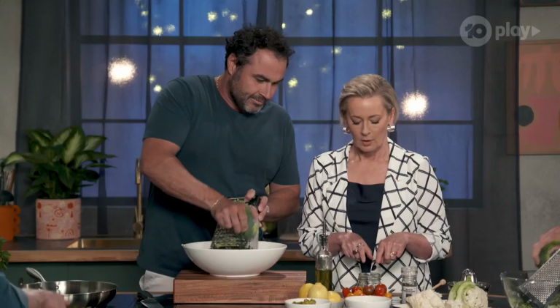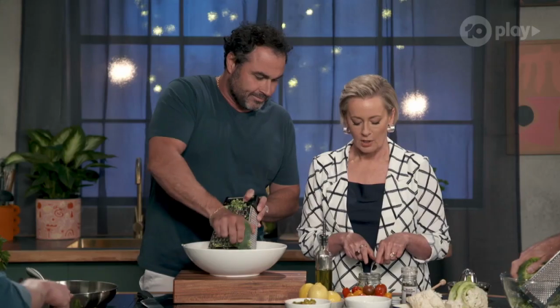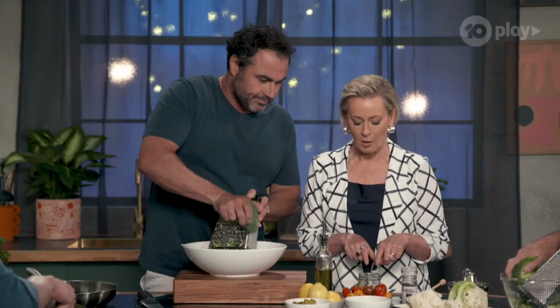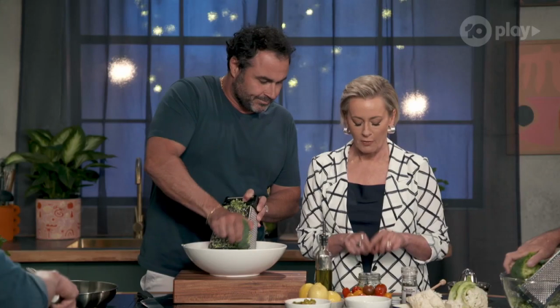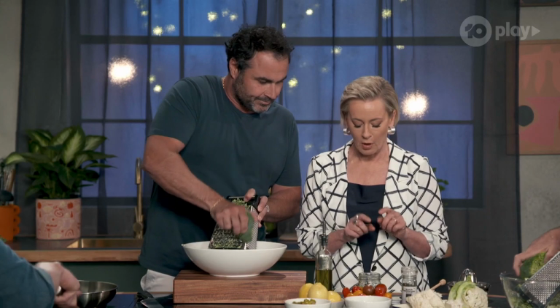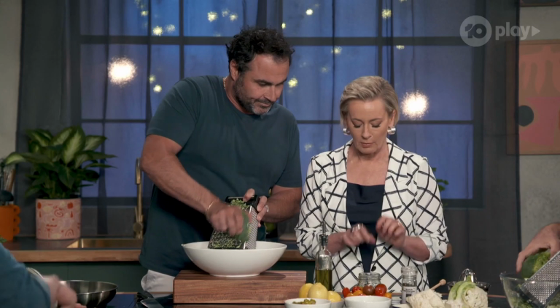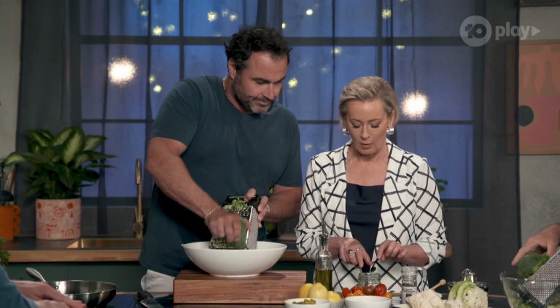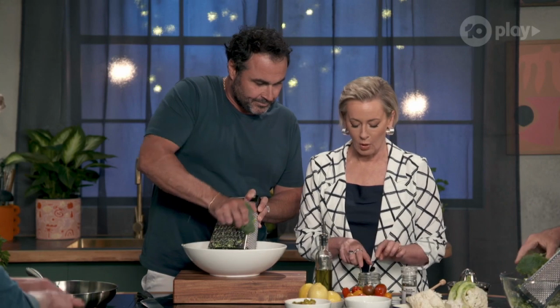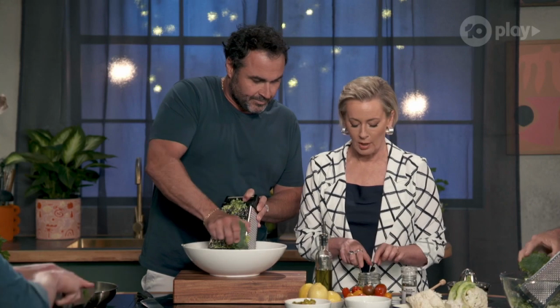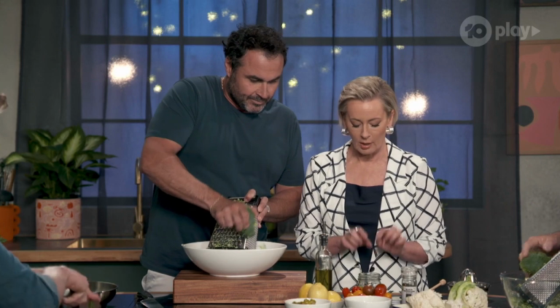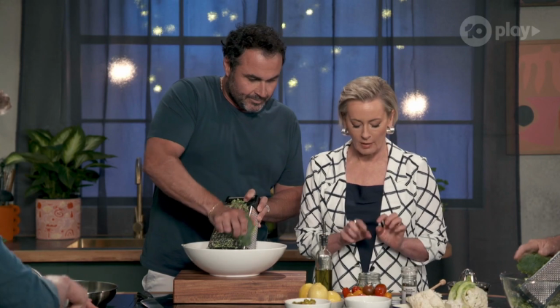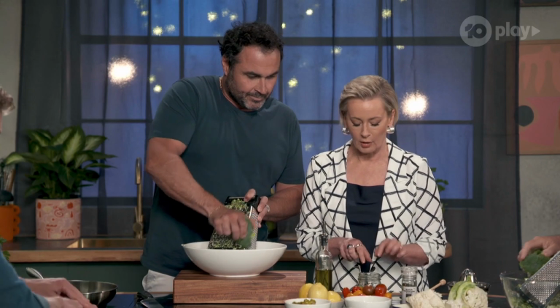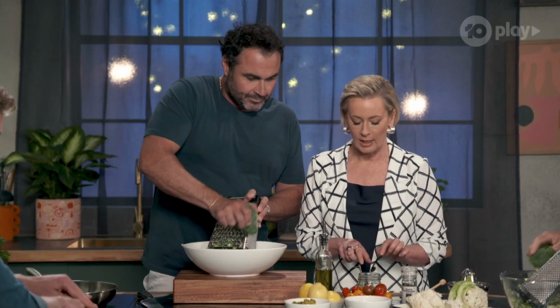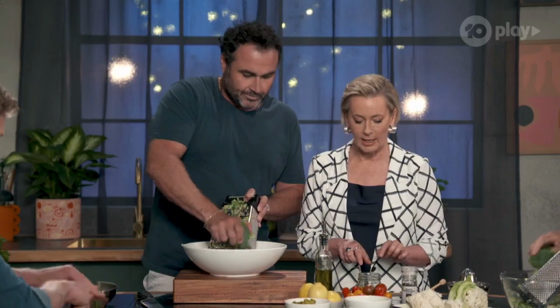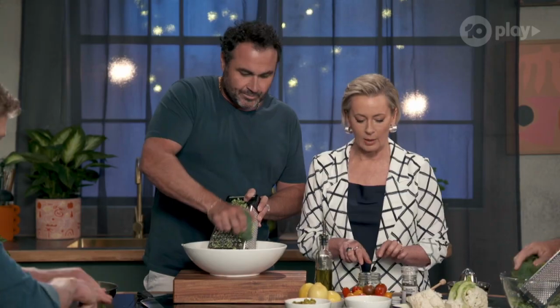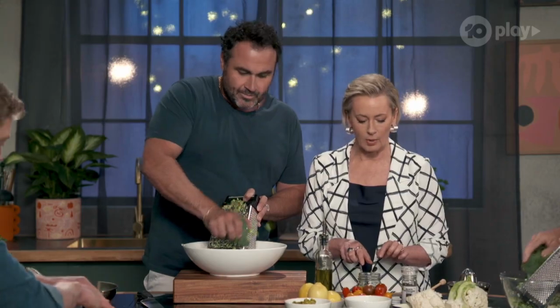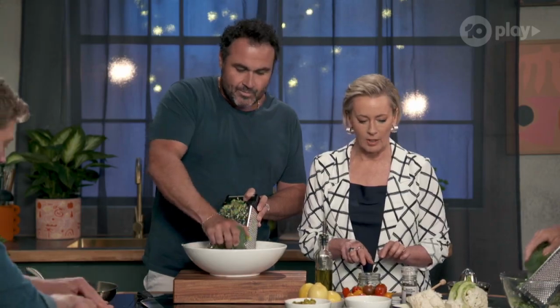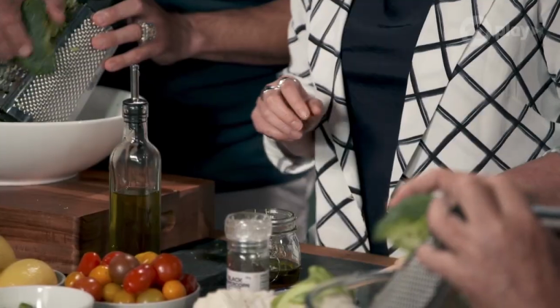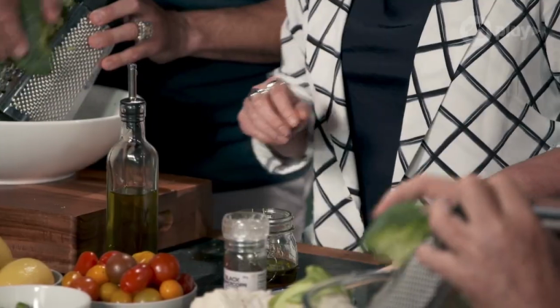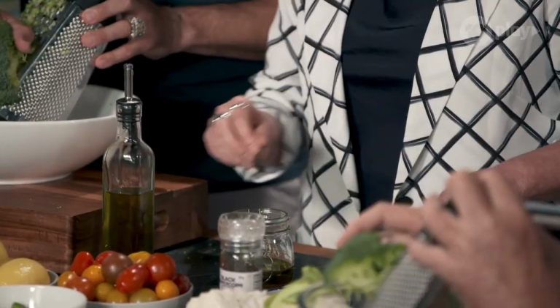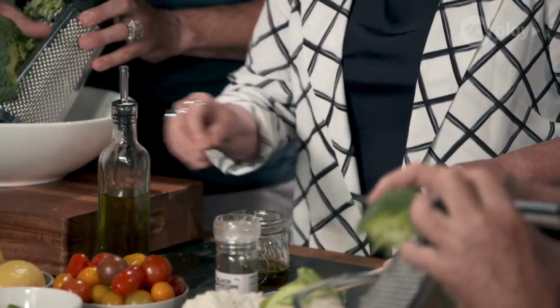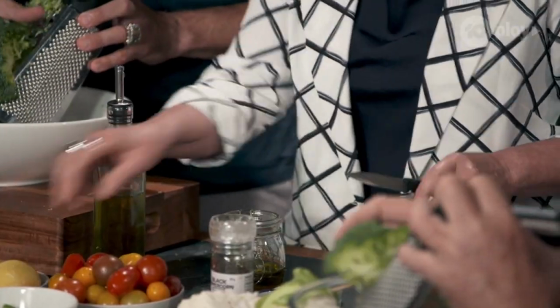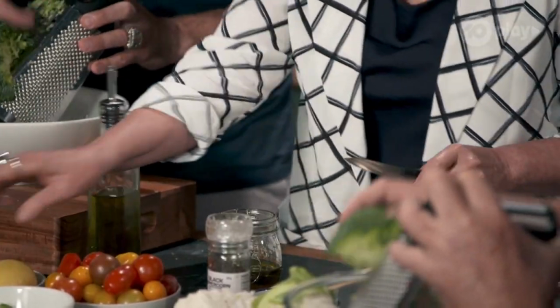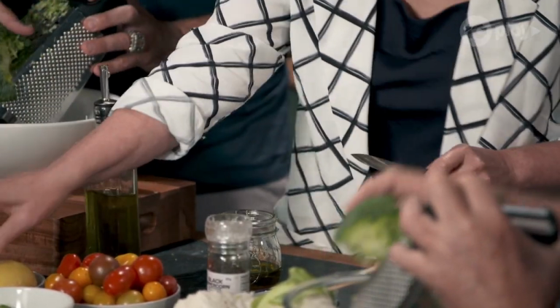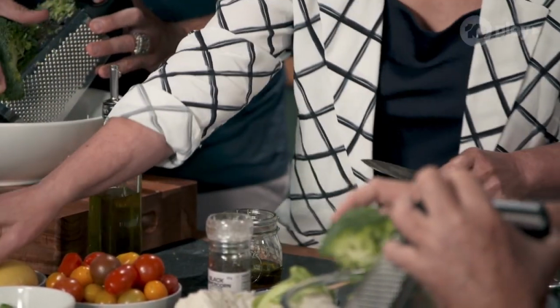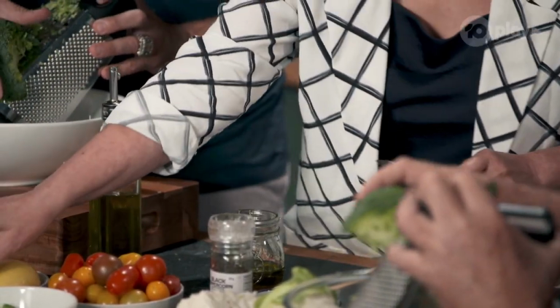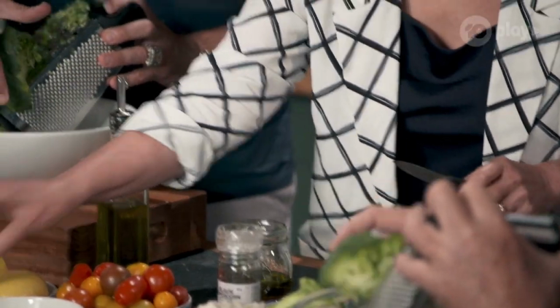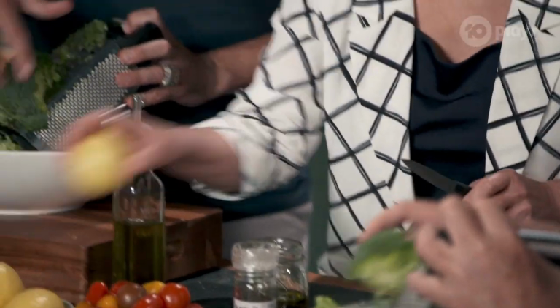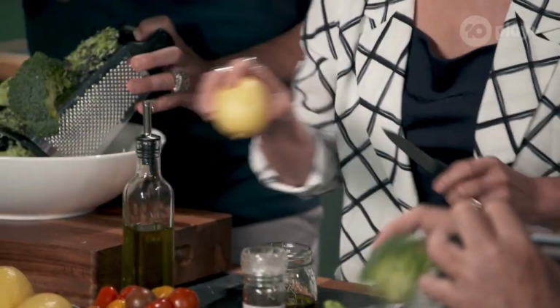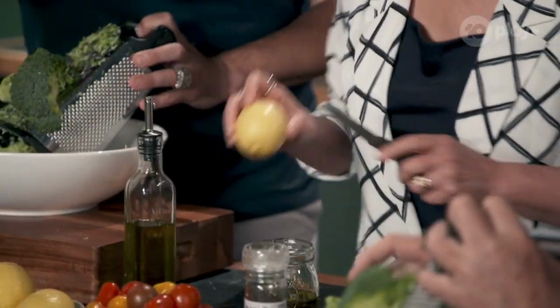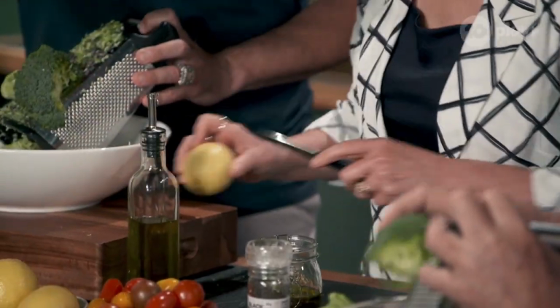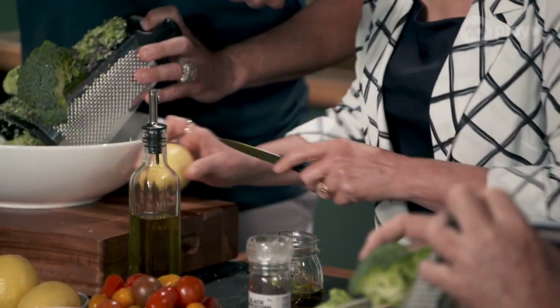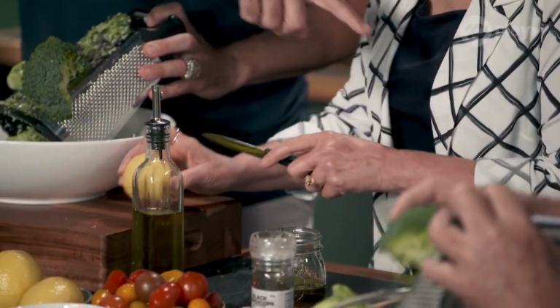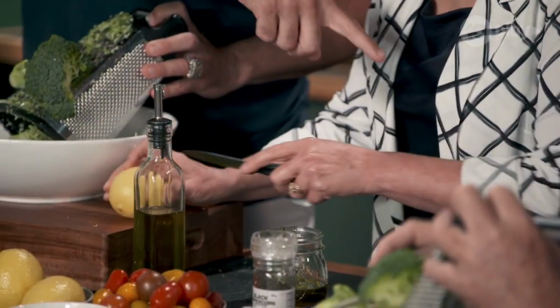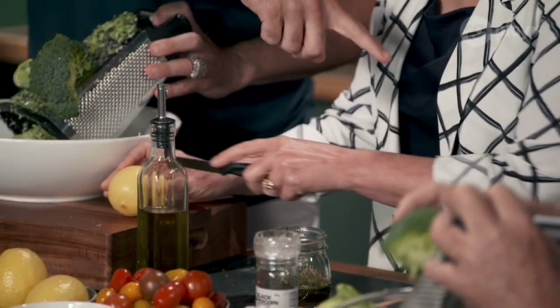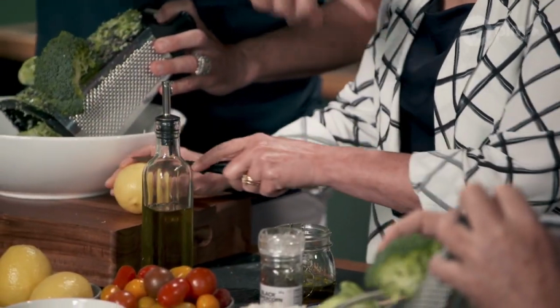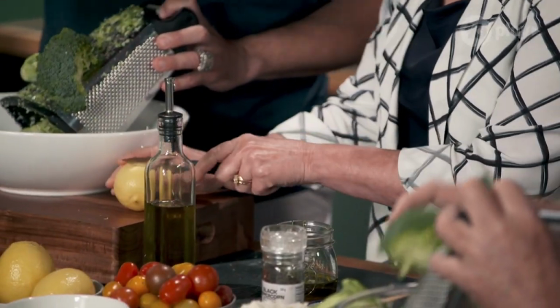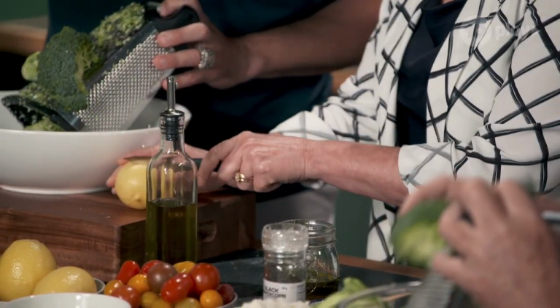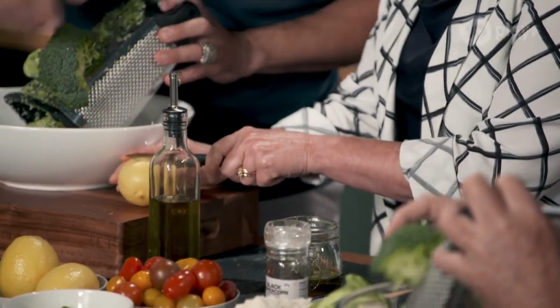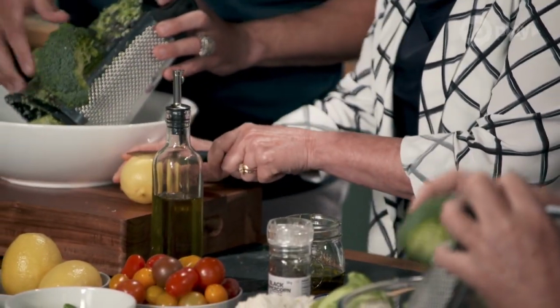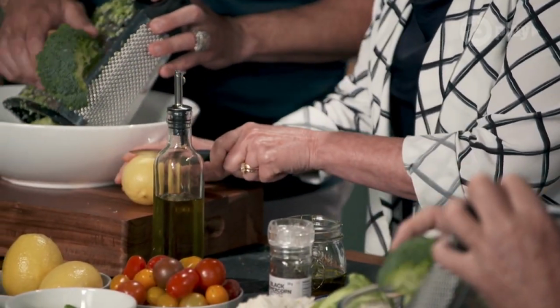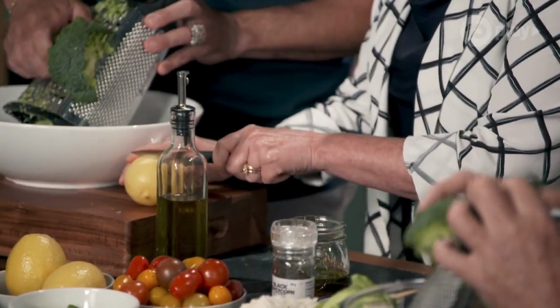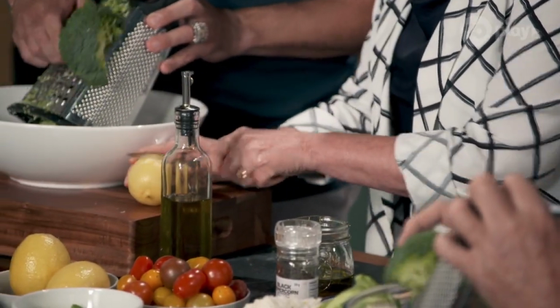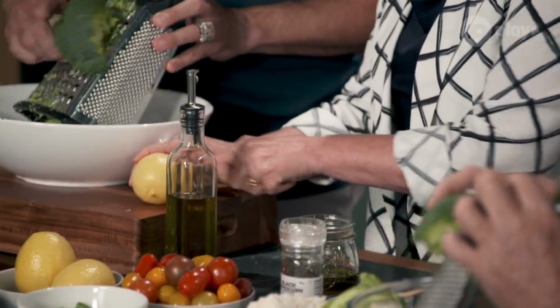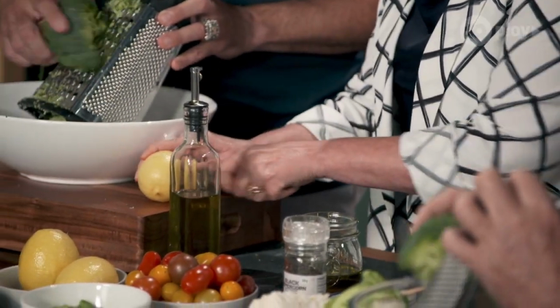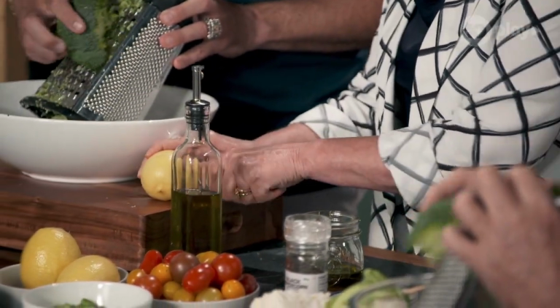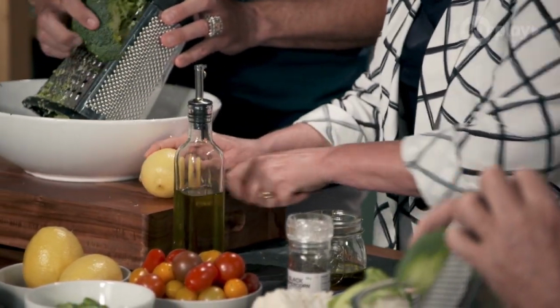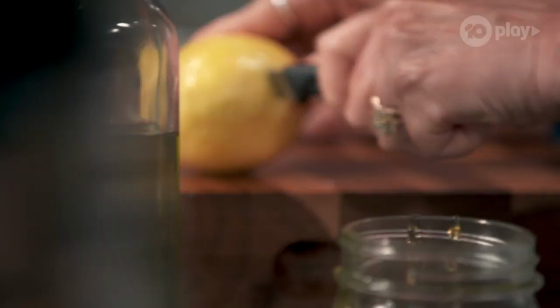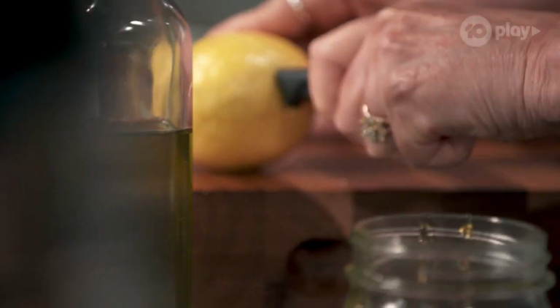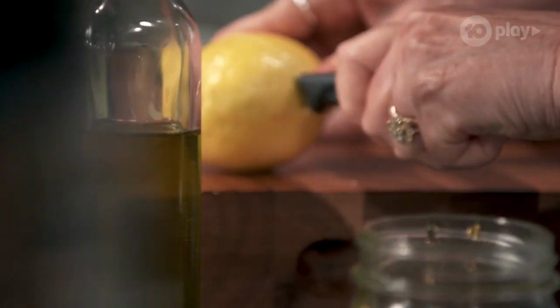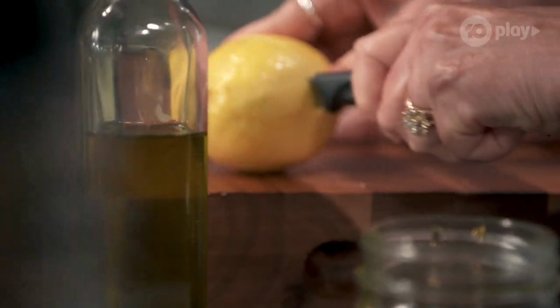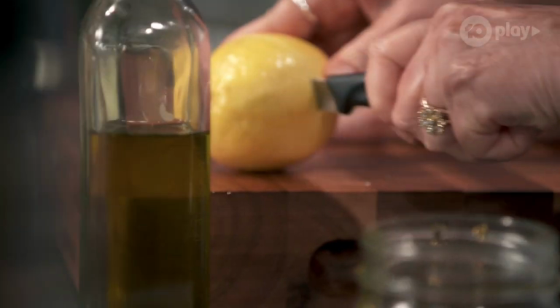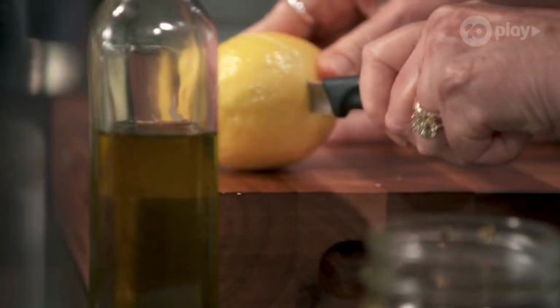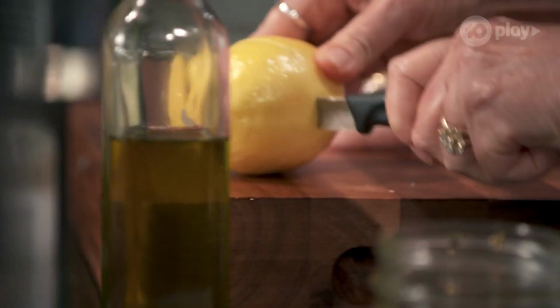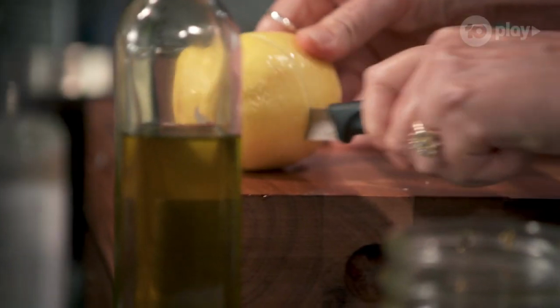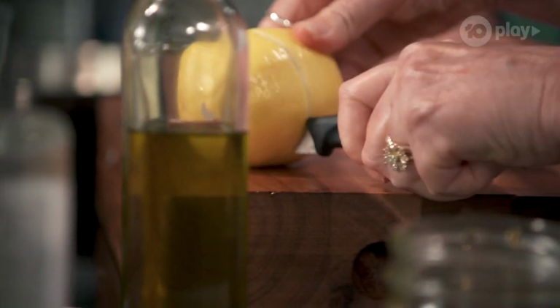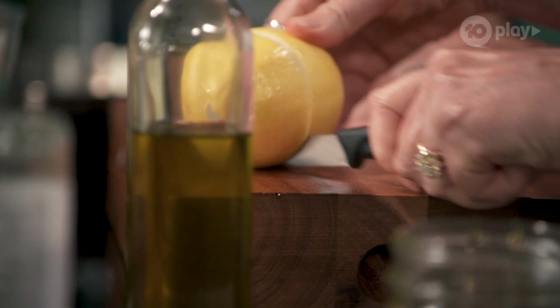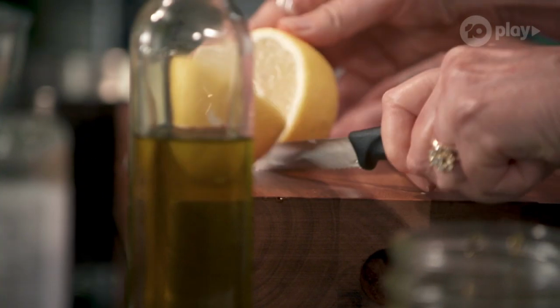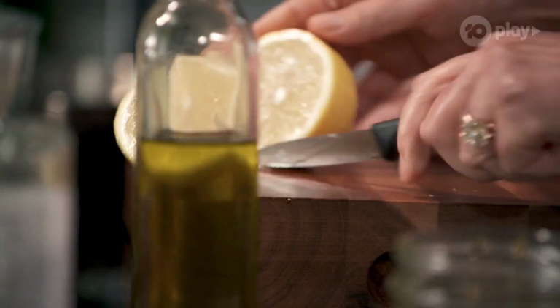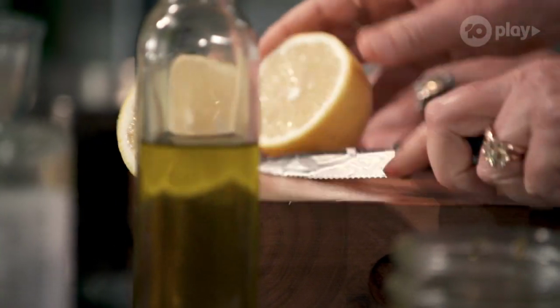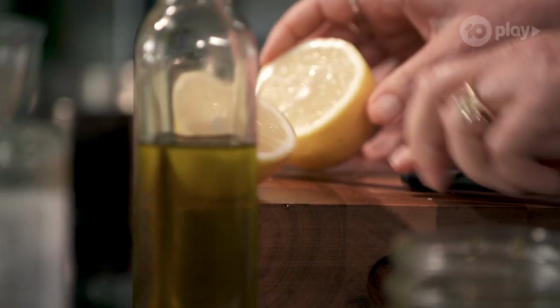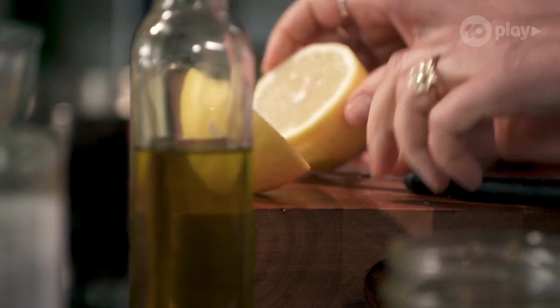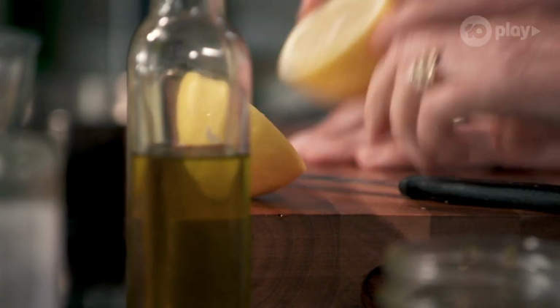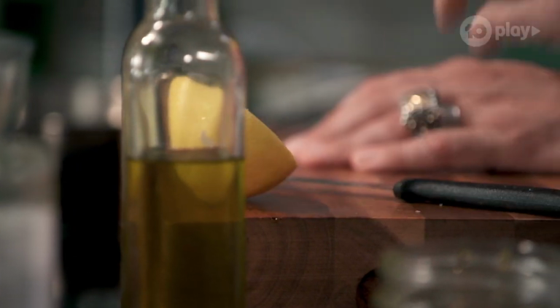So I've got oil, I've got honey — what else? OK Amanda, cut that lemon. Lots of juice with a pinch of salt and pepper.